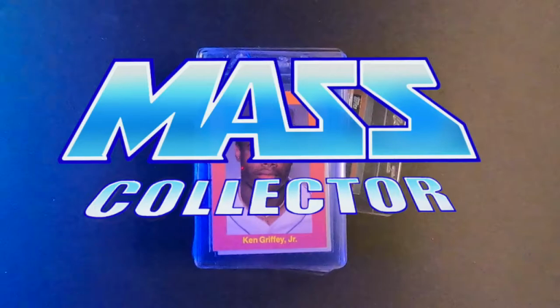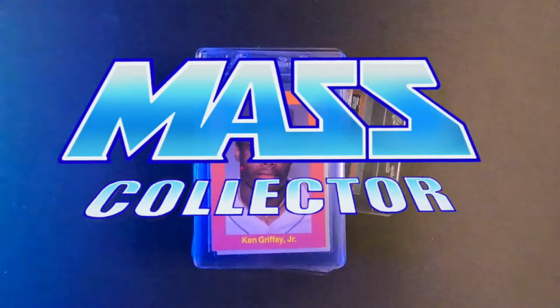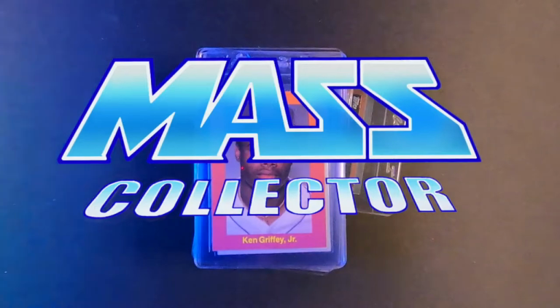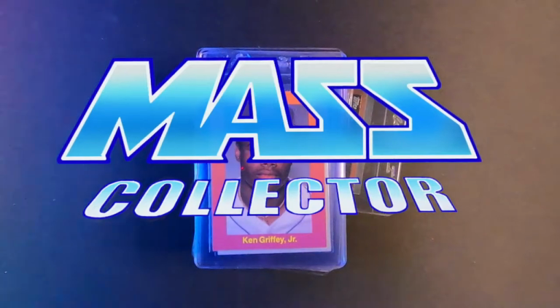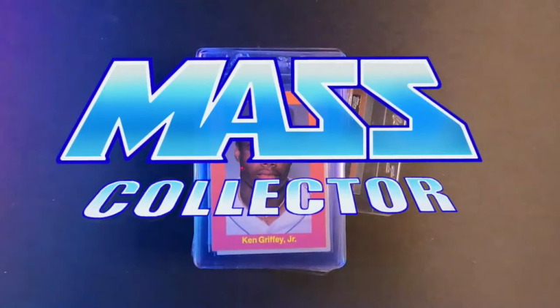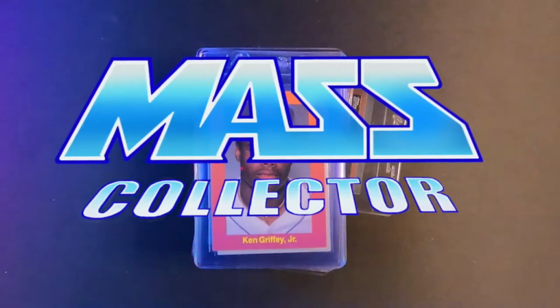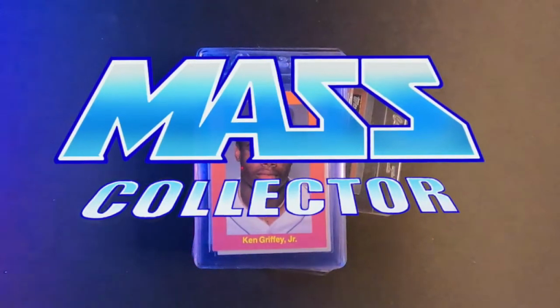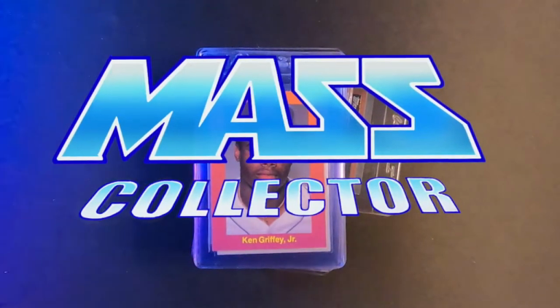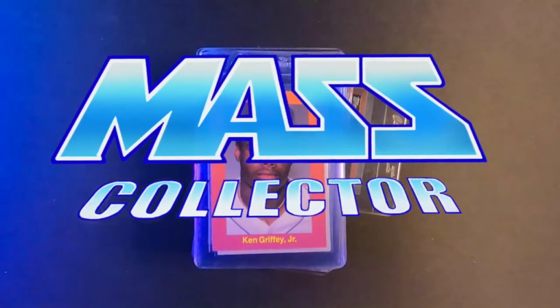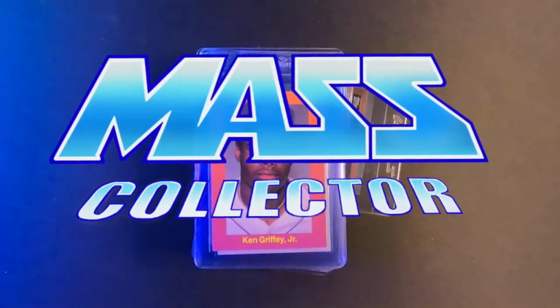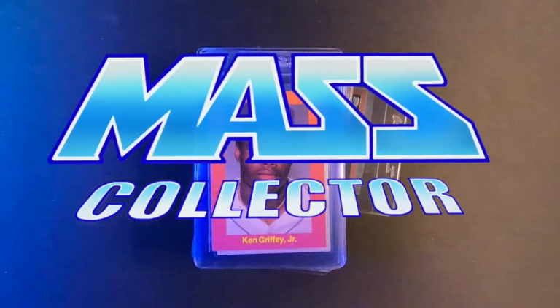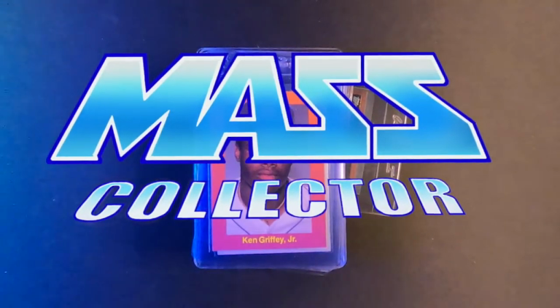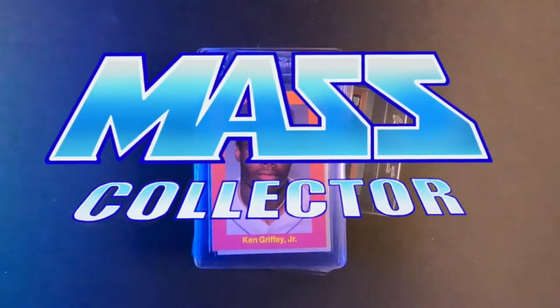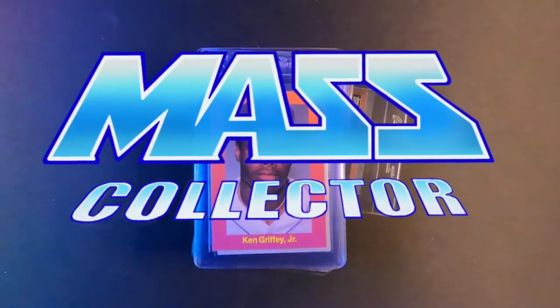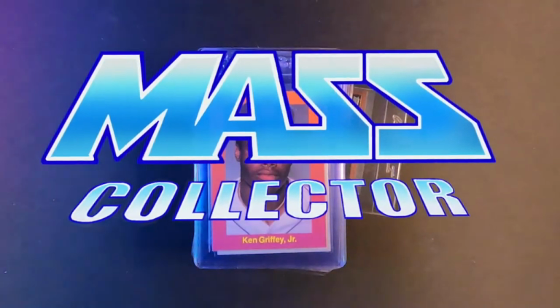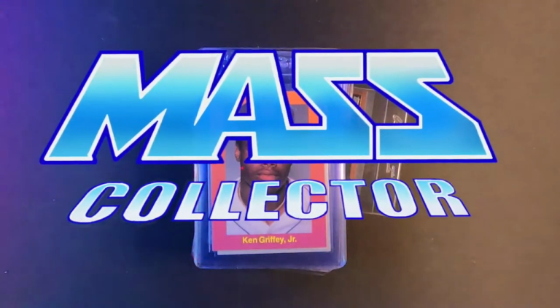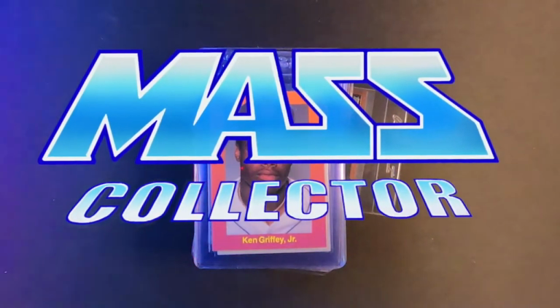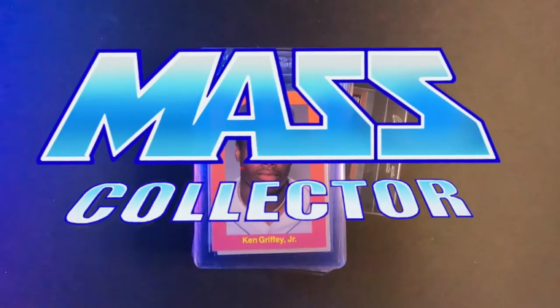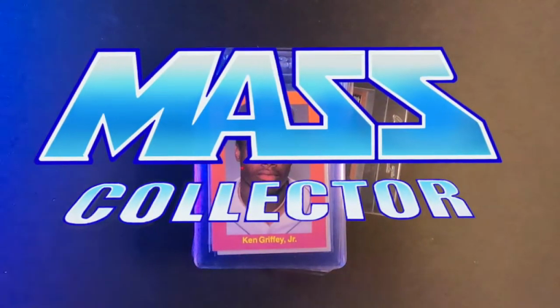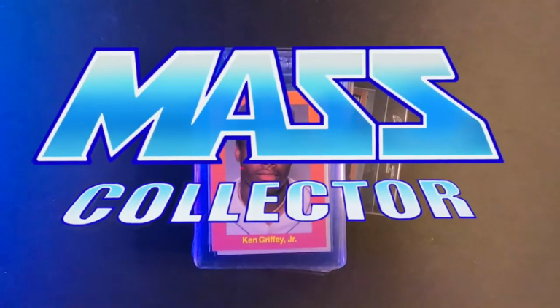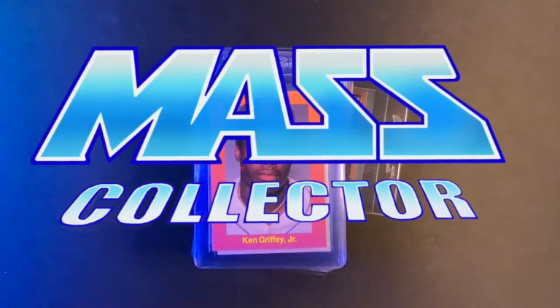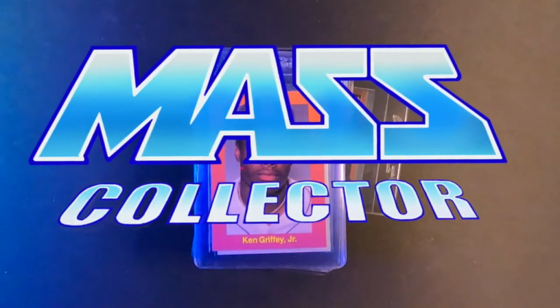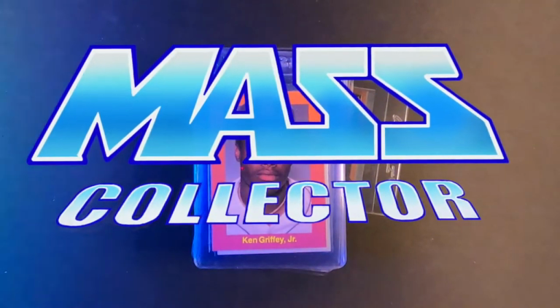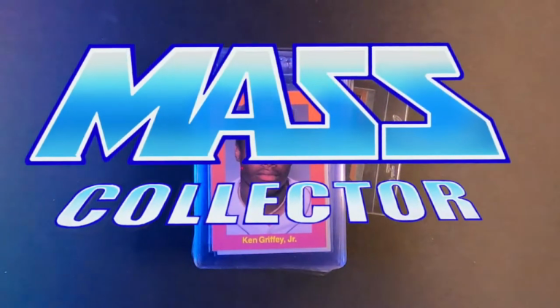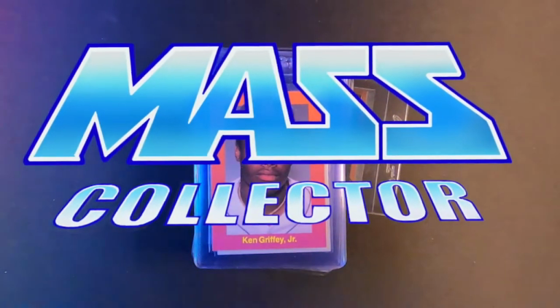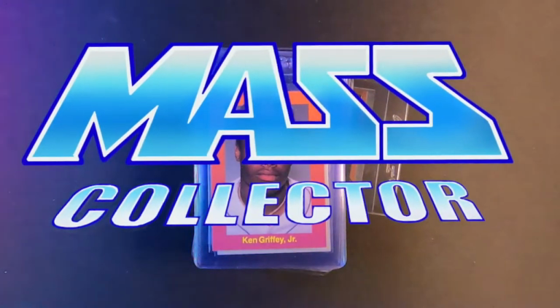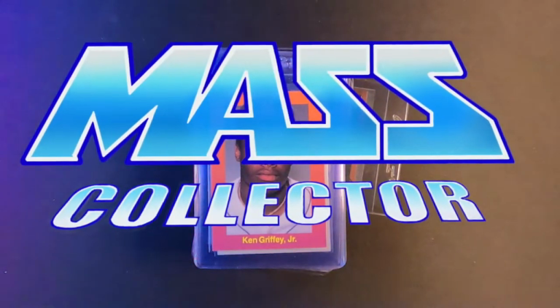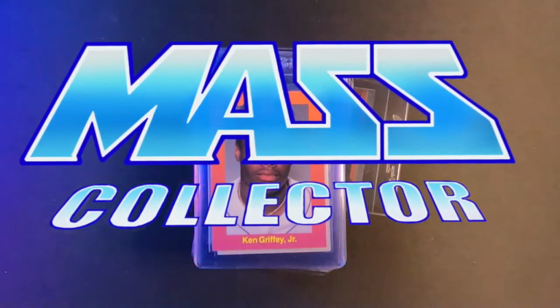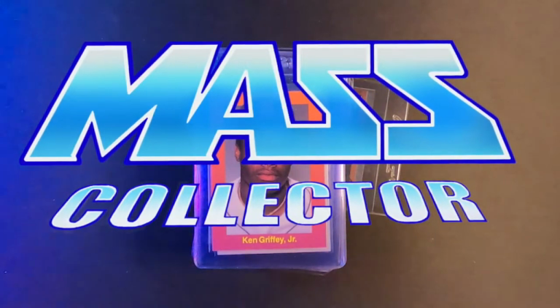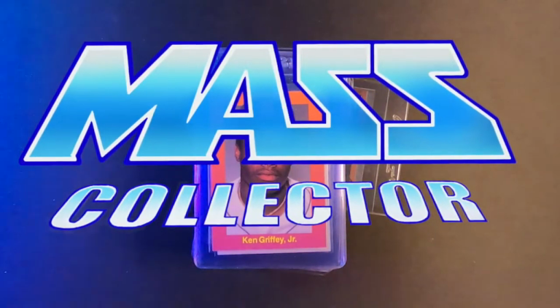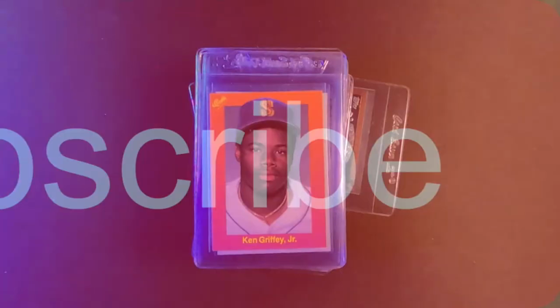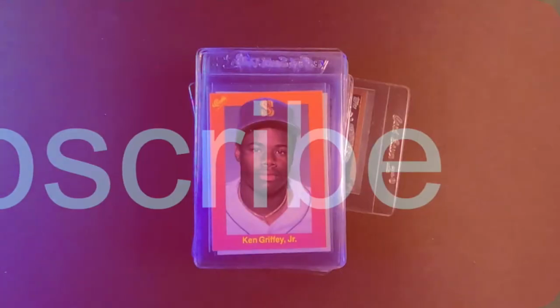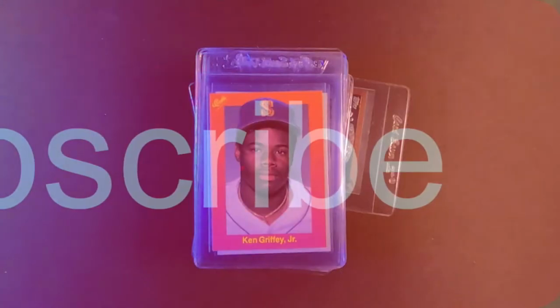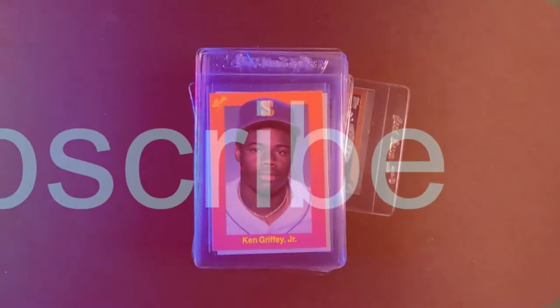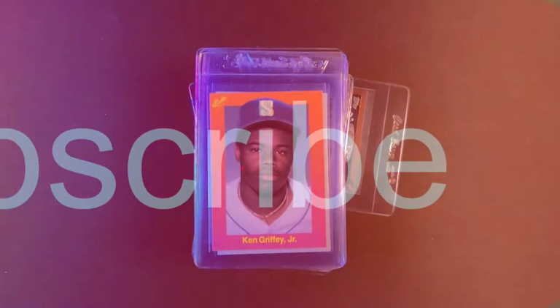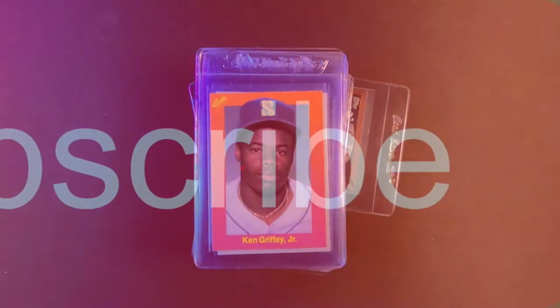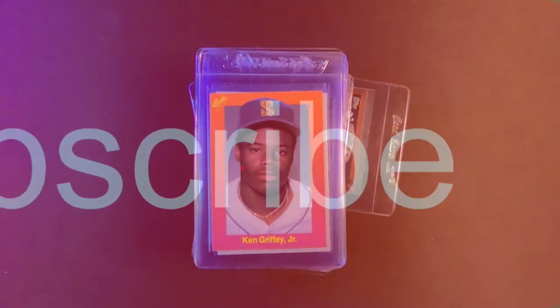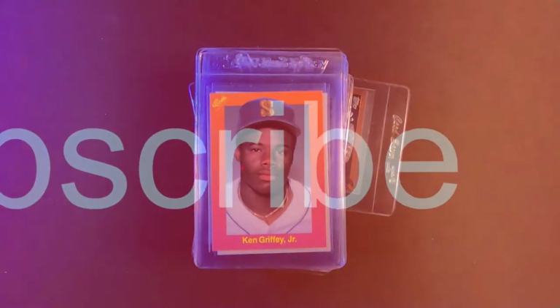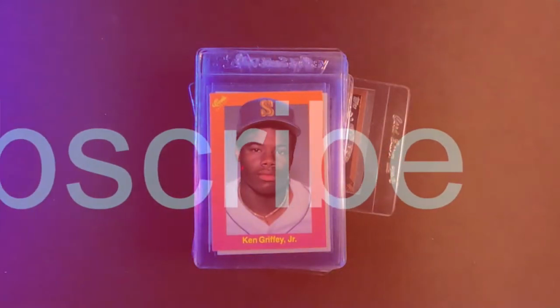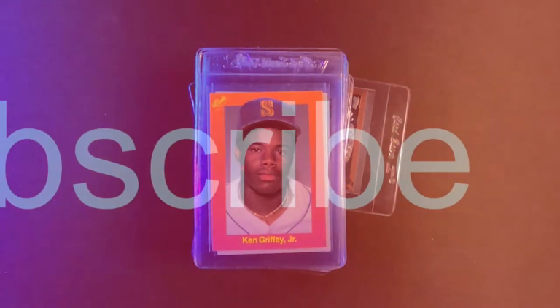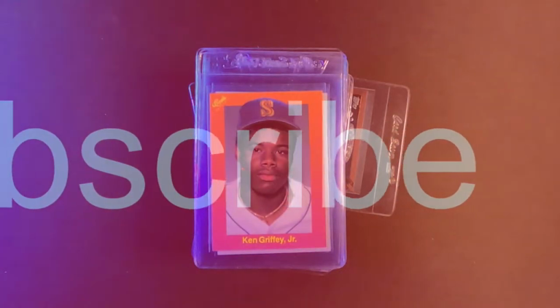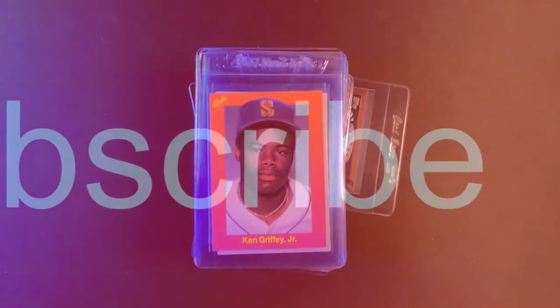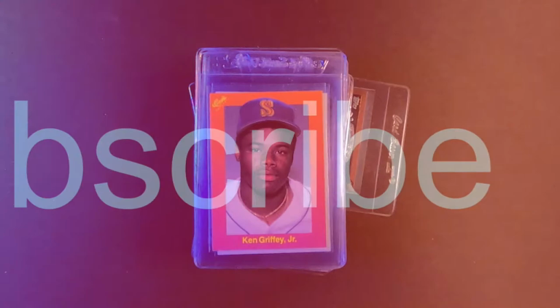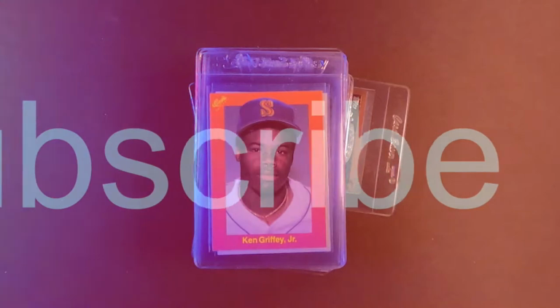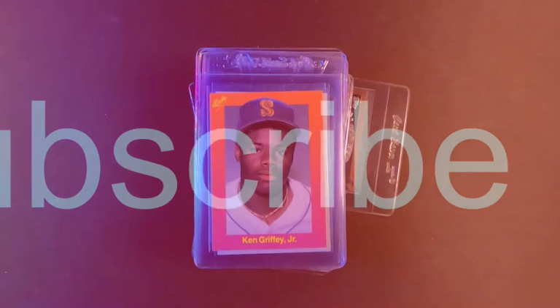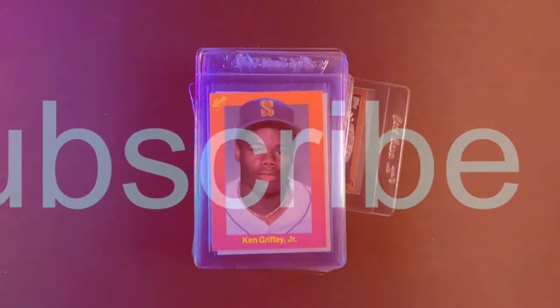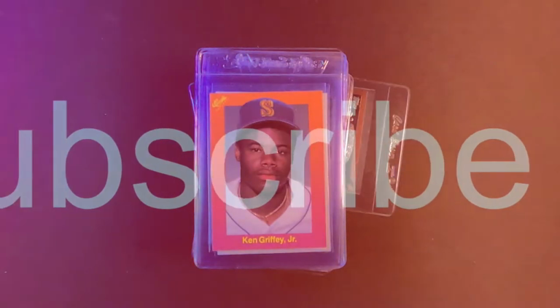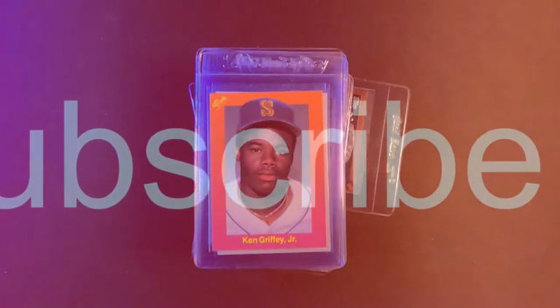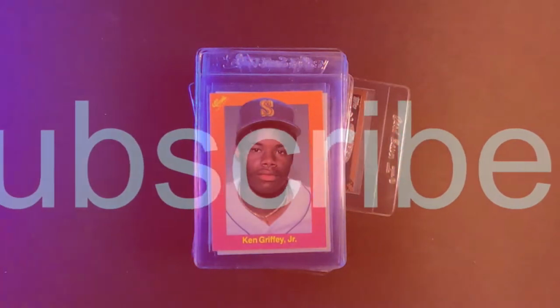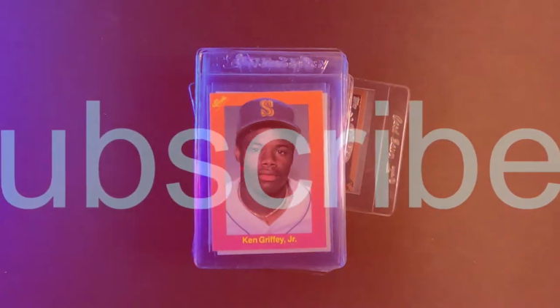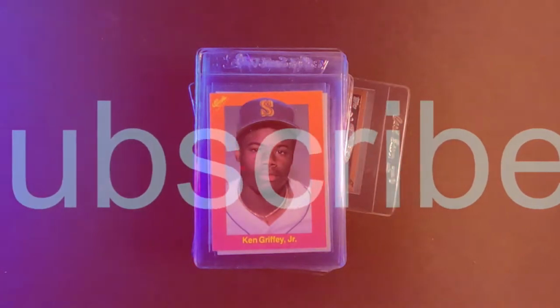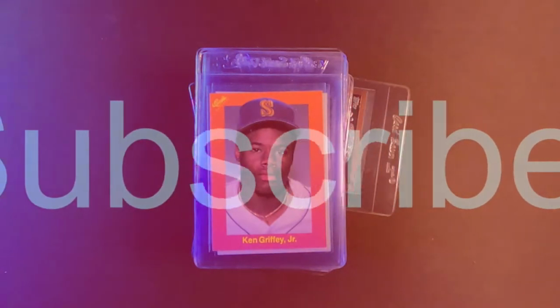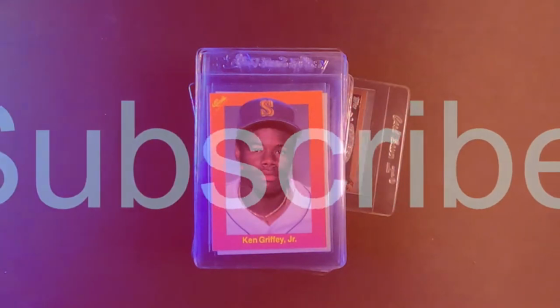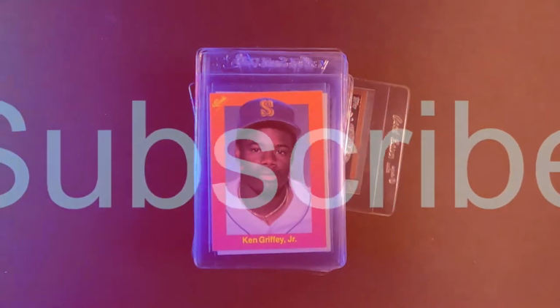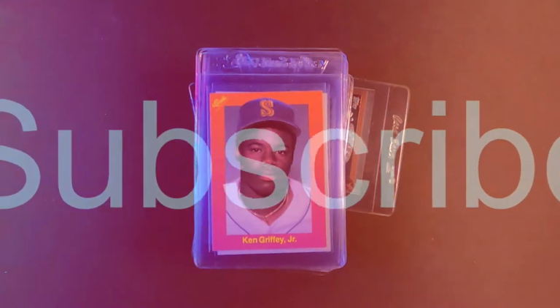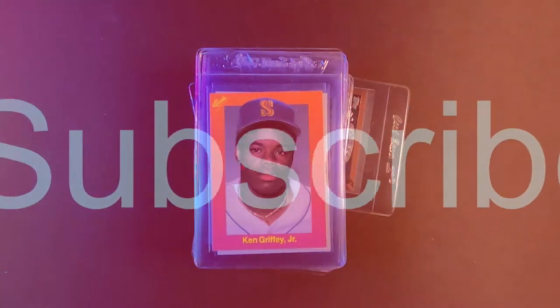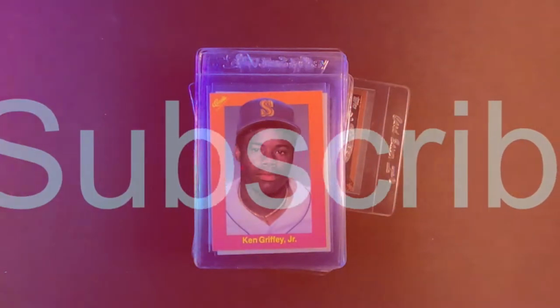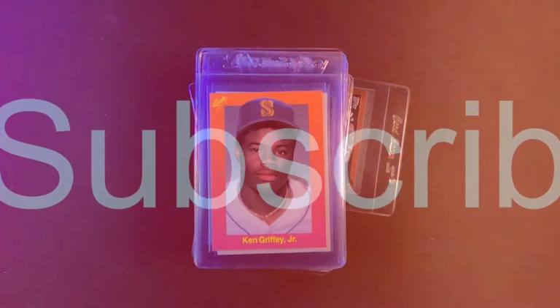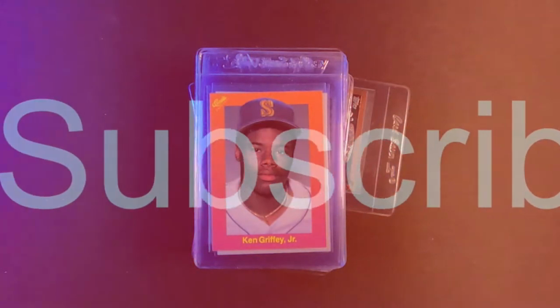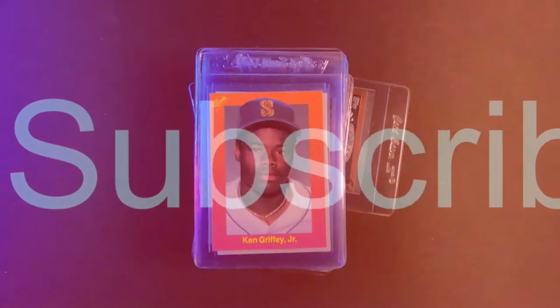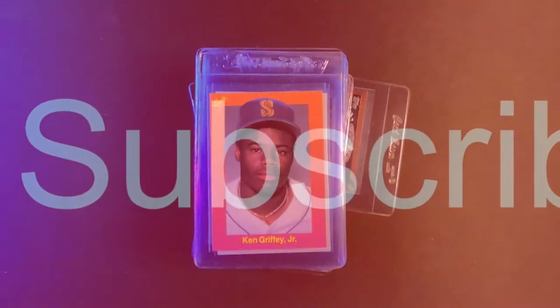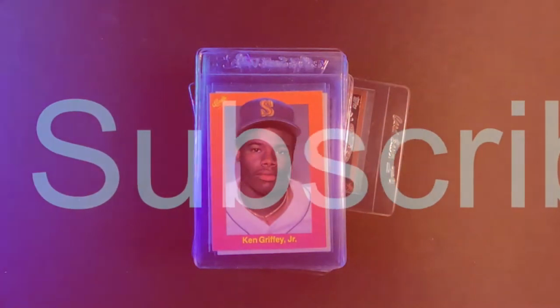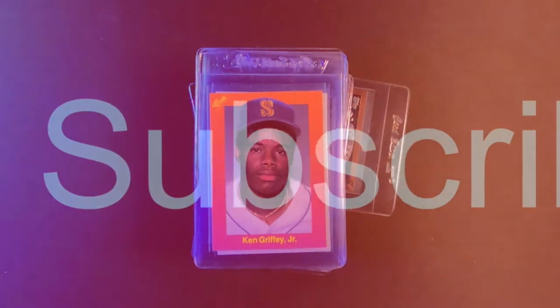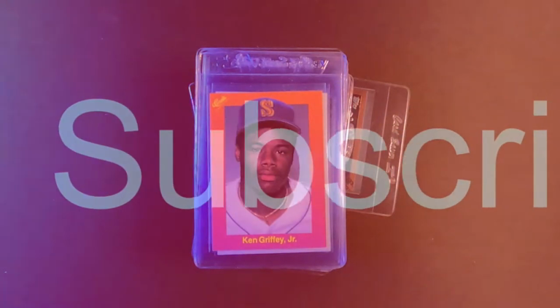What's good YouTube, Native Mass Collector, back with another PSA modern value submission, bulk submission if you want to call it that.